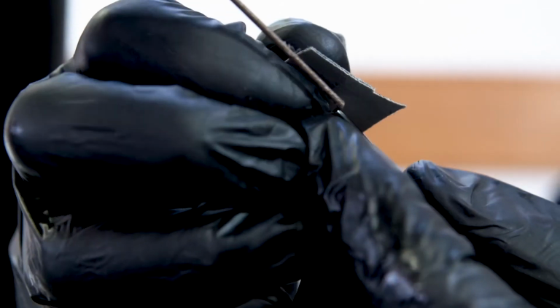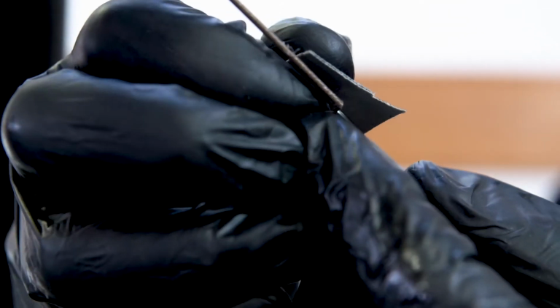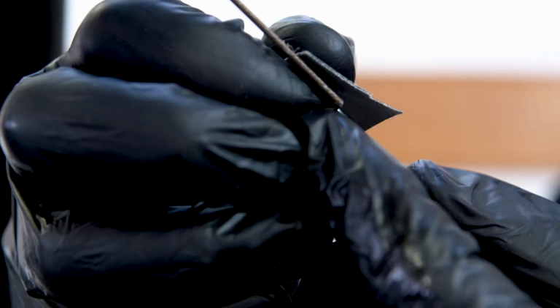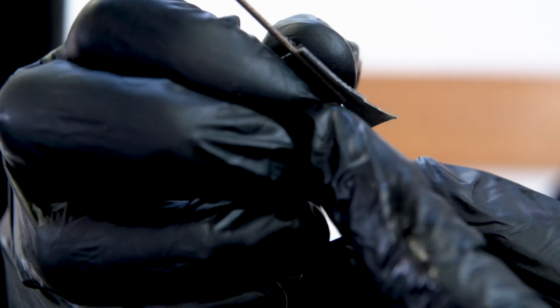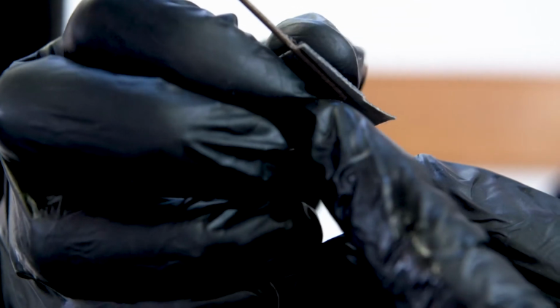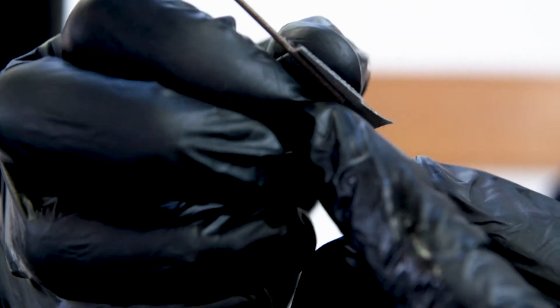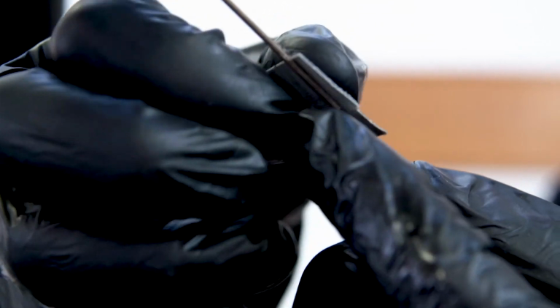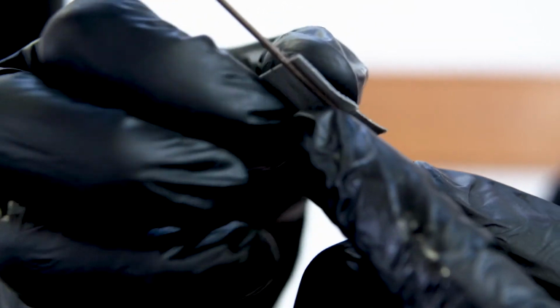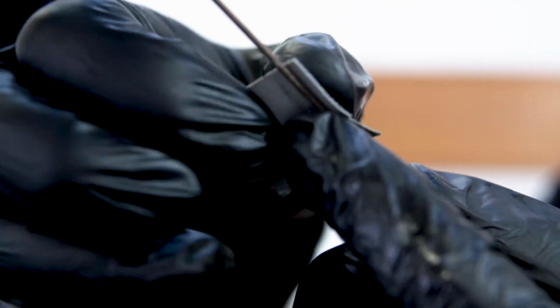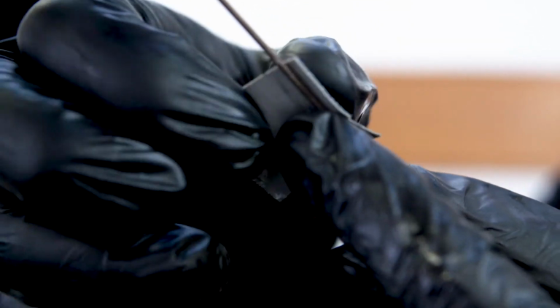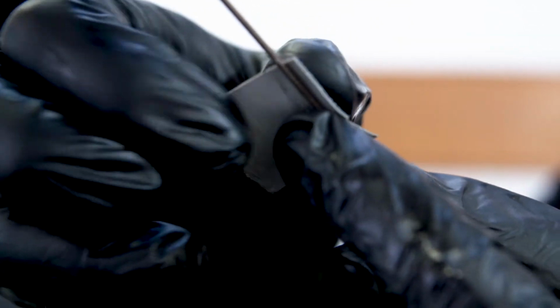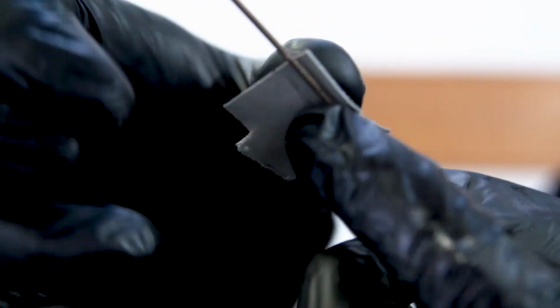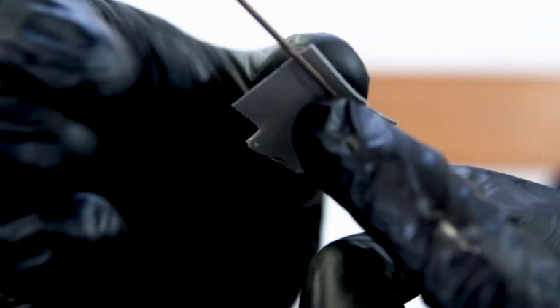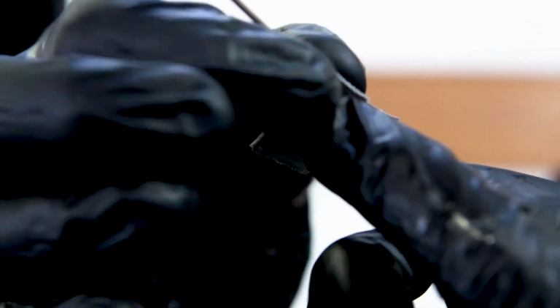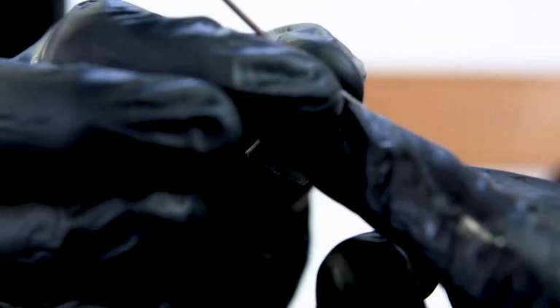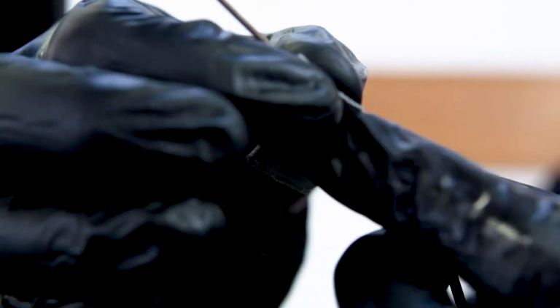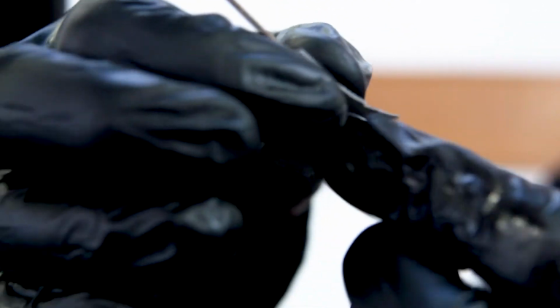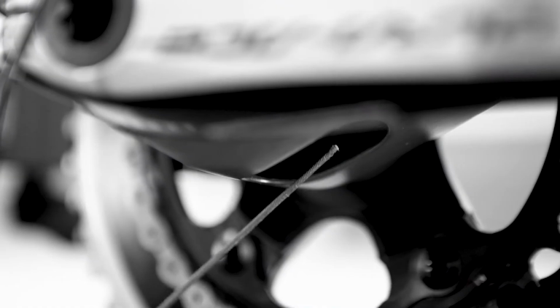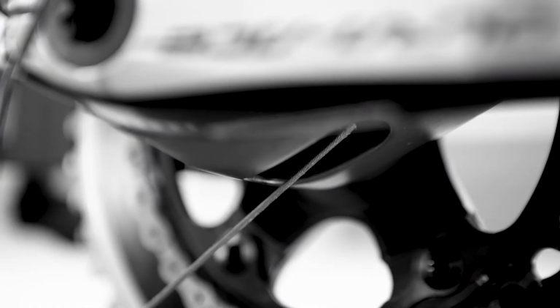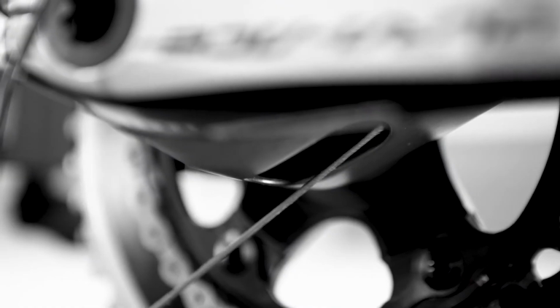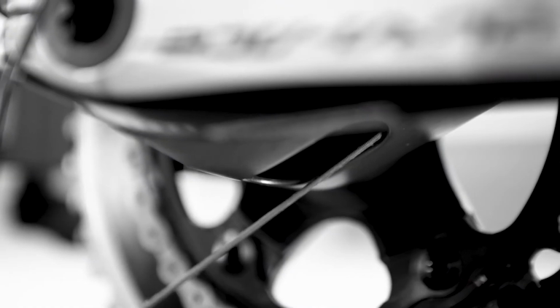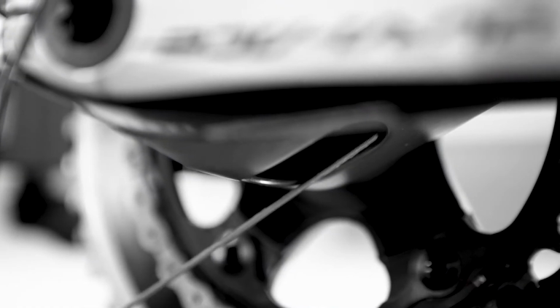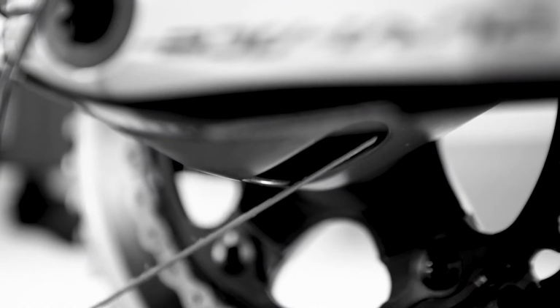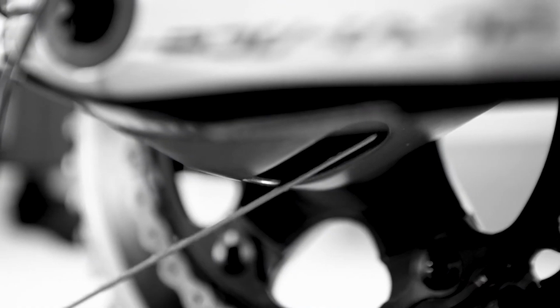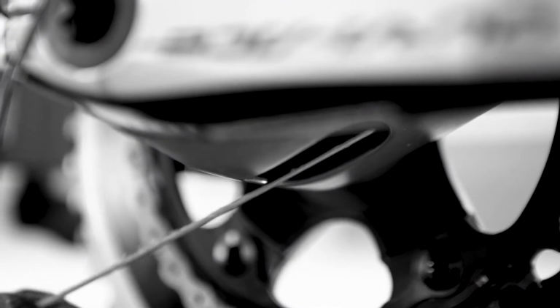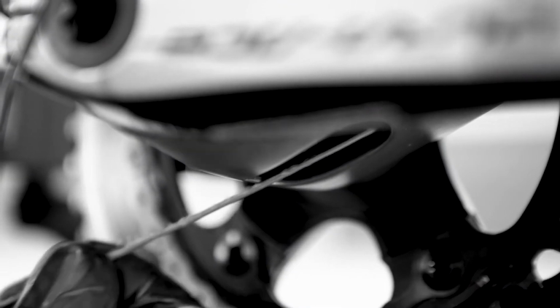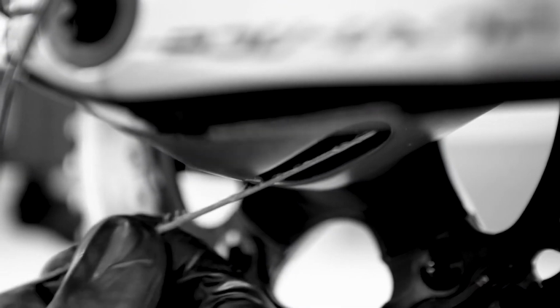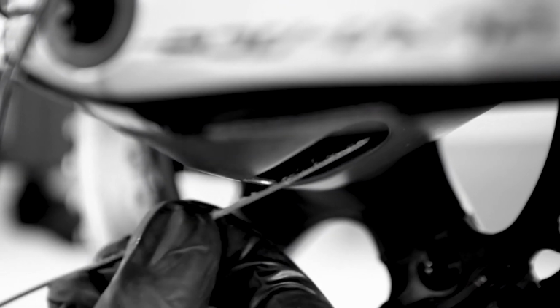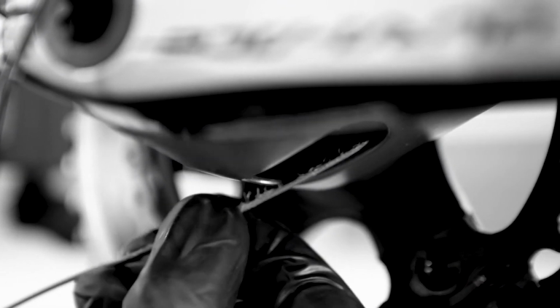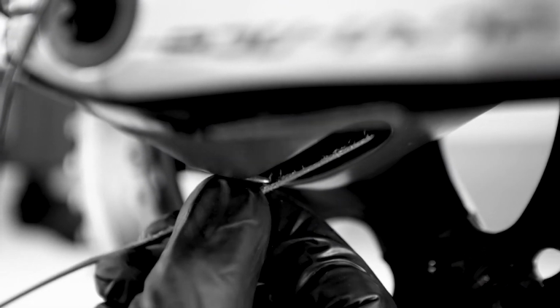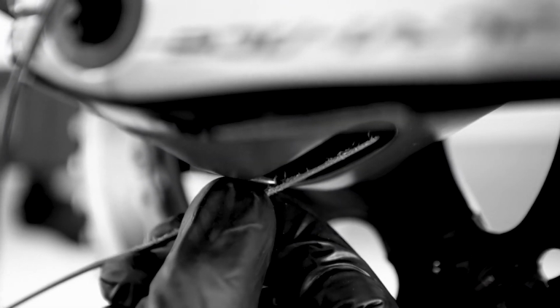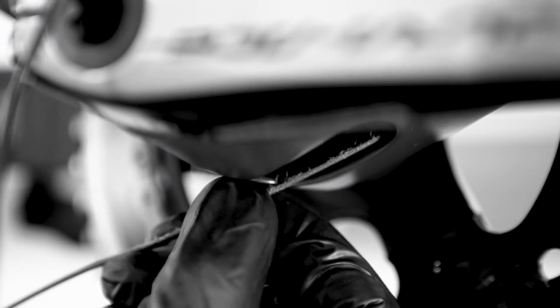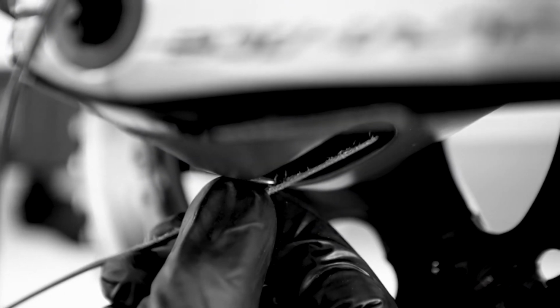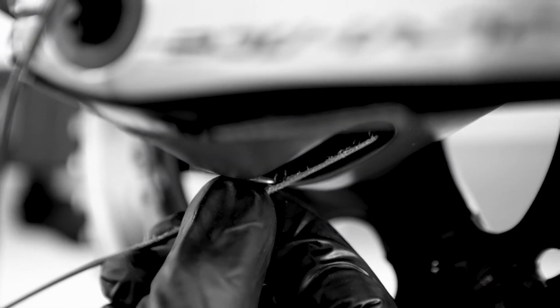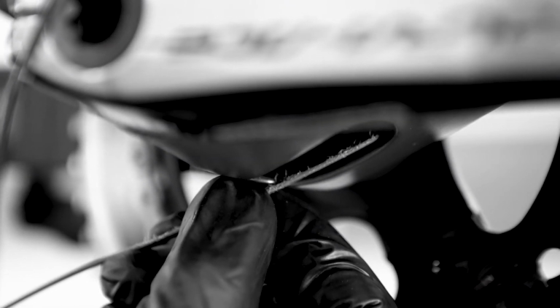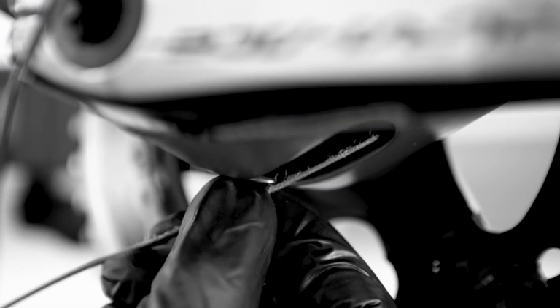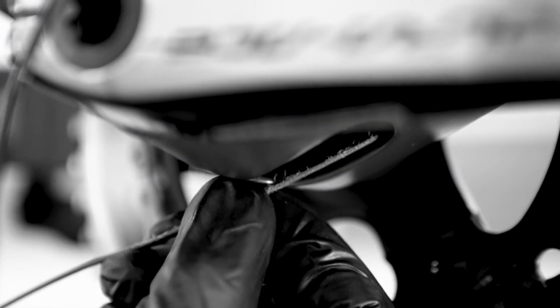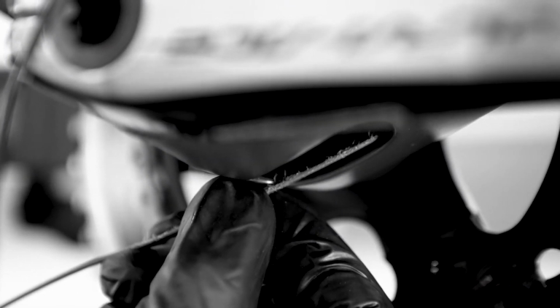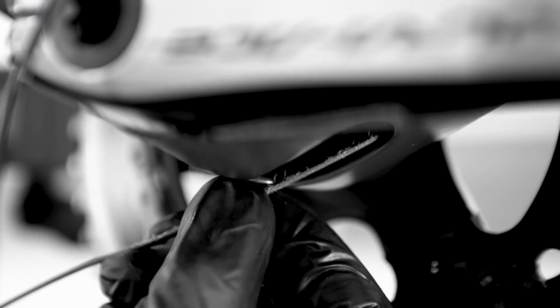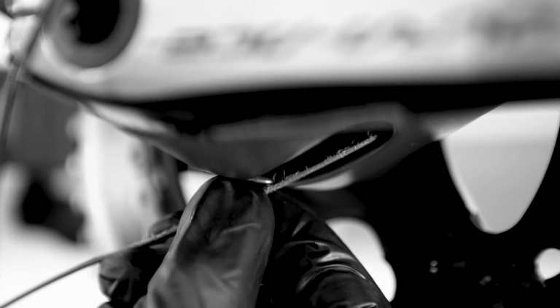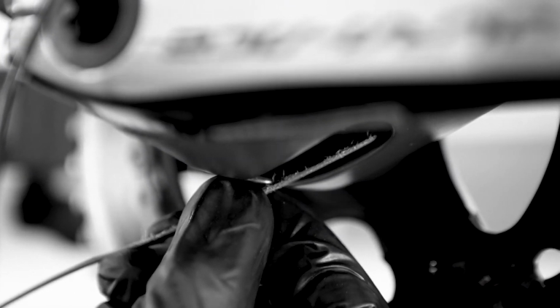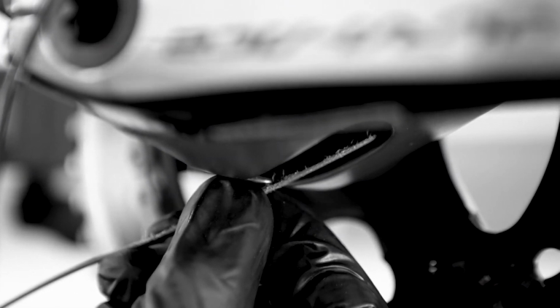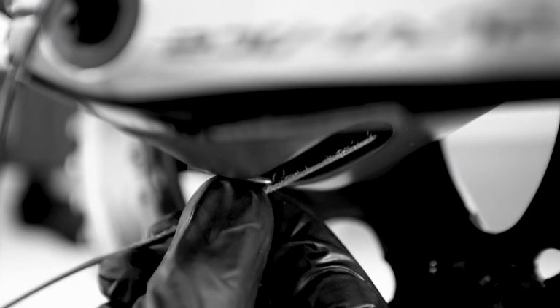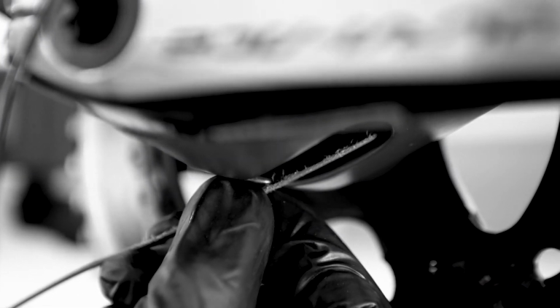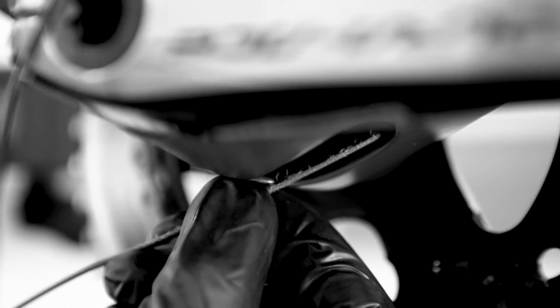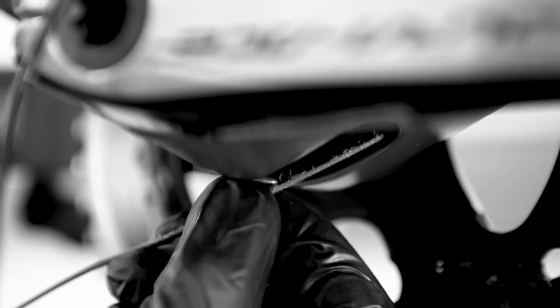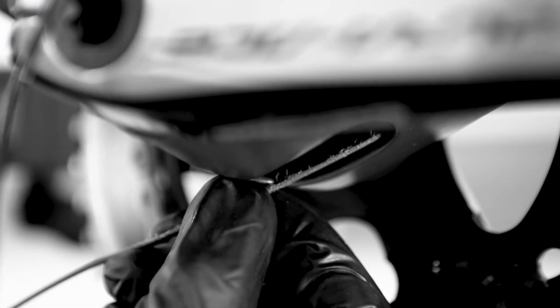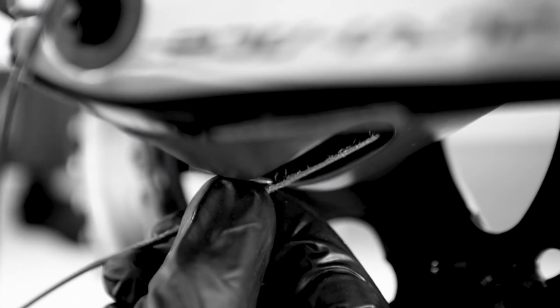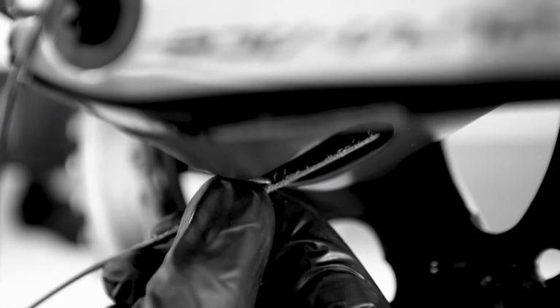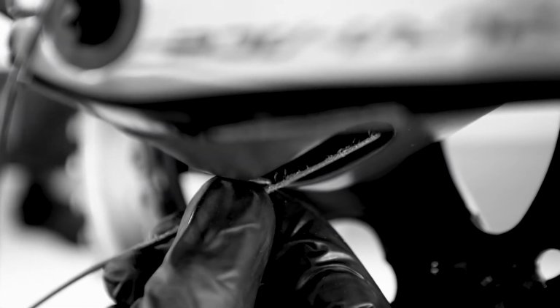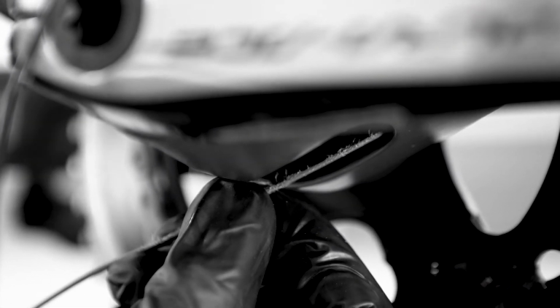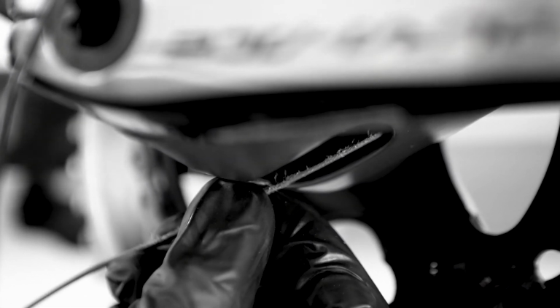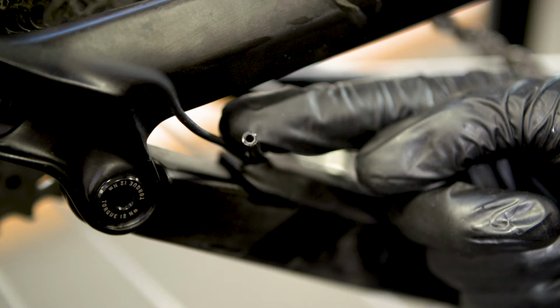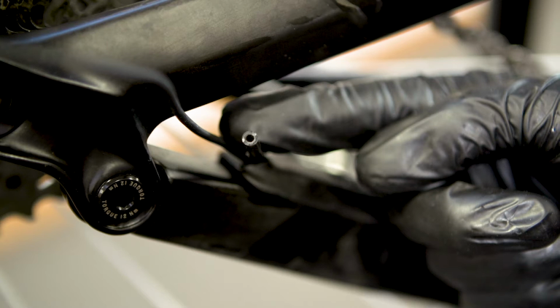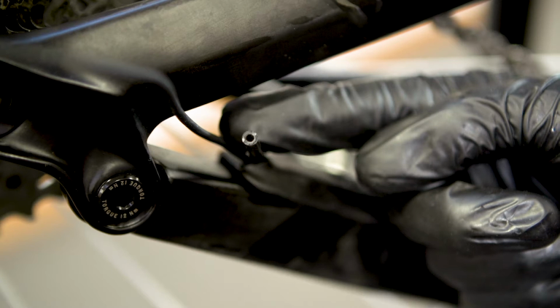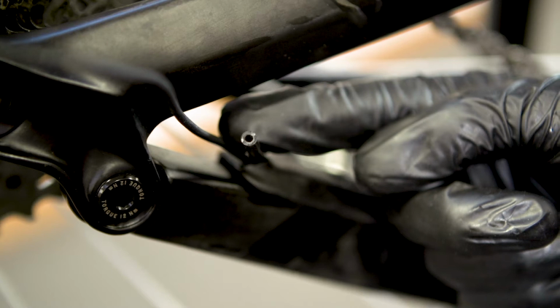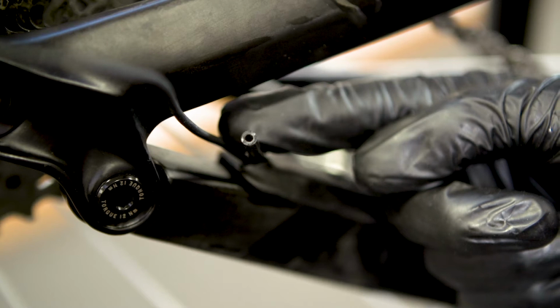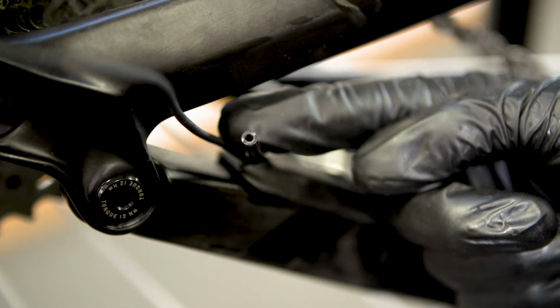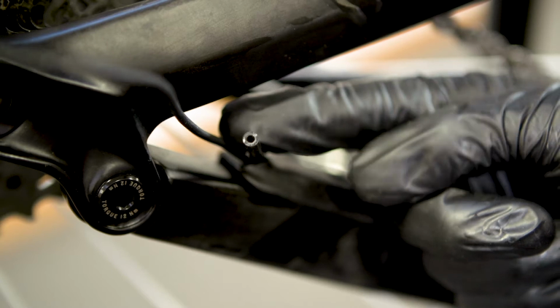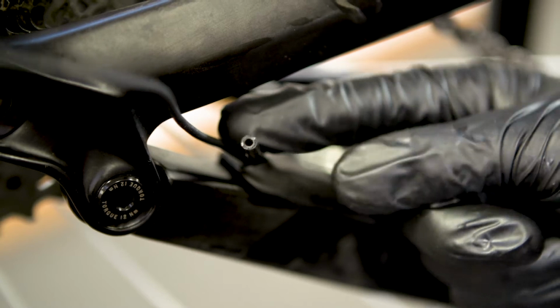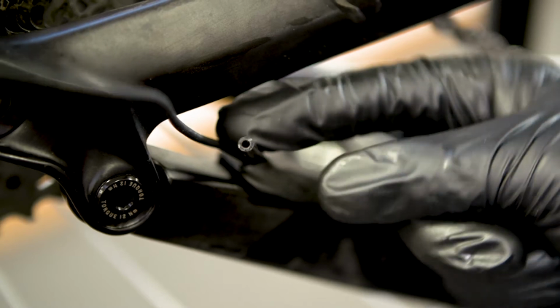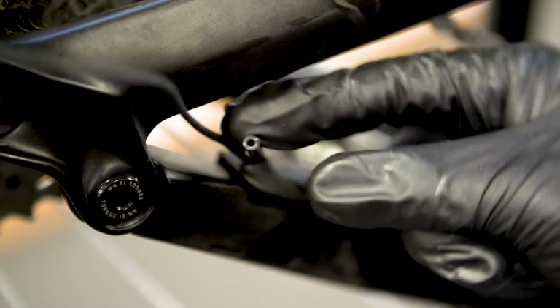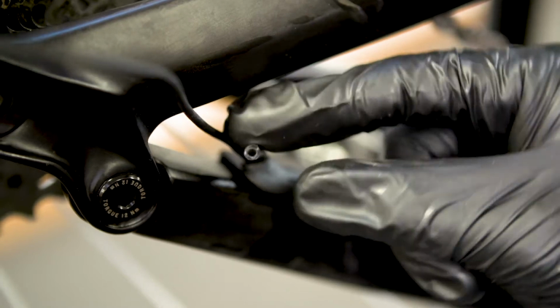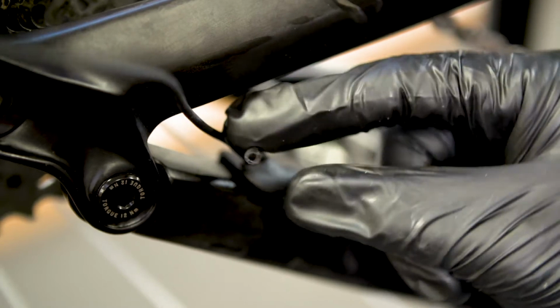When routing the tubing internally, feed a piece of gear or brake cable through the frame and use this to draw the tubing through for the system.